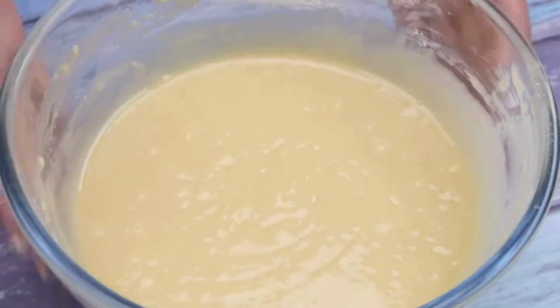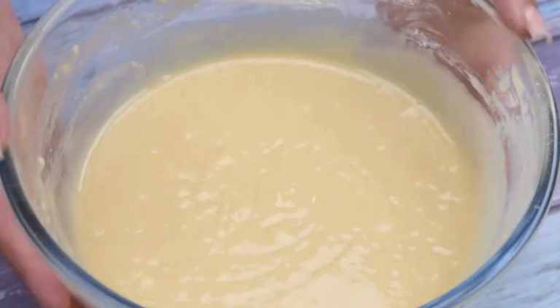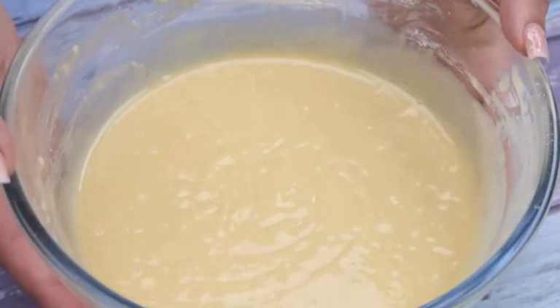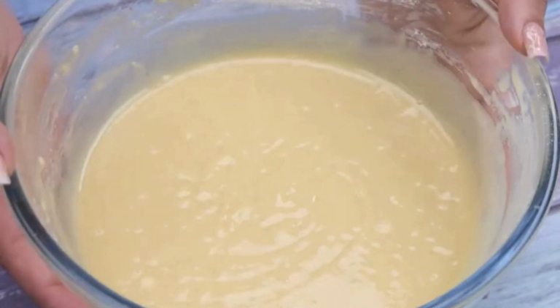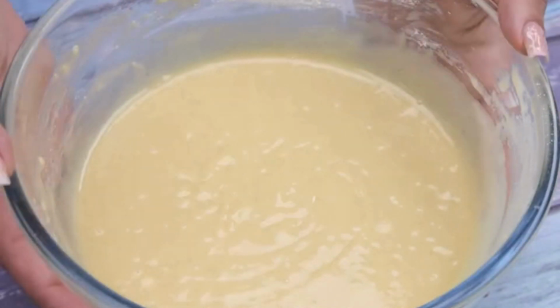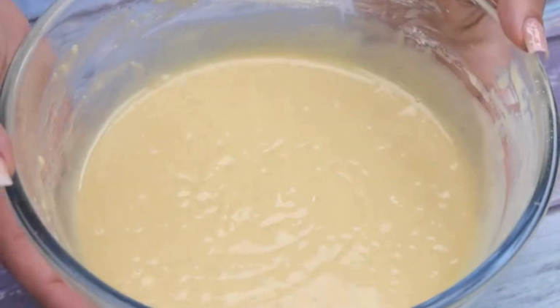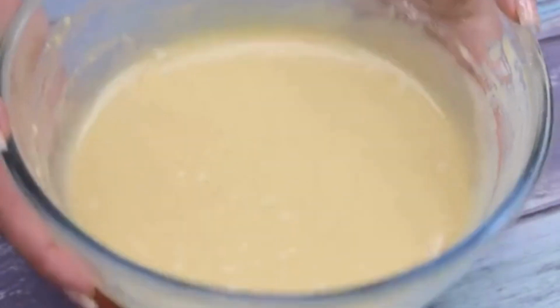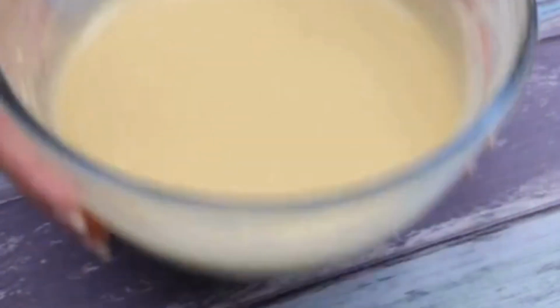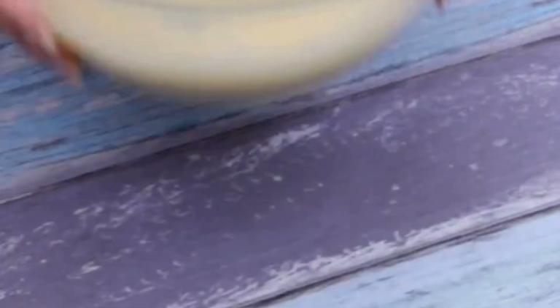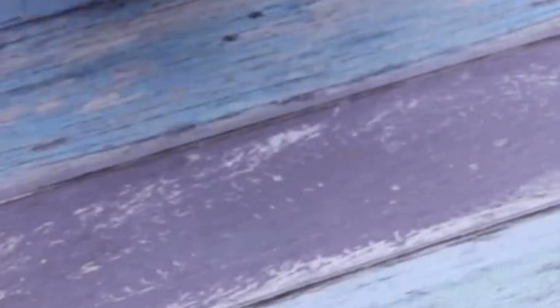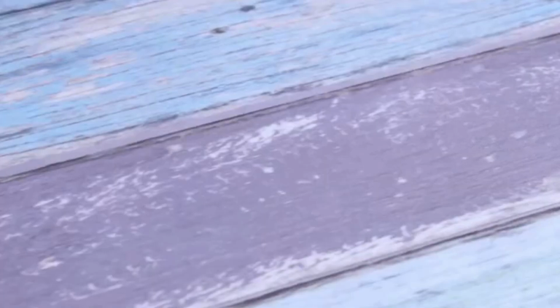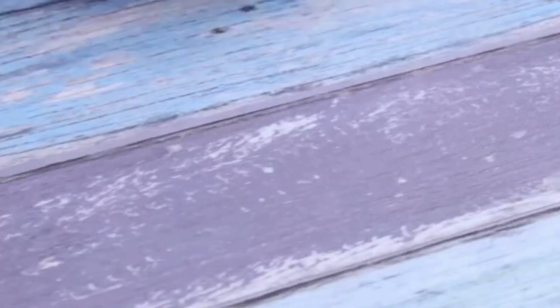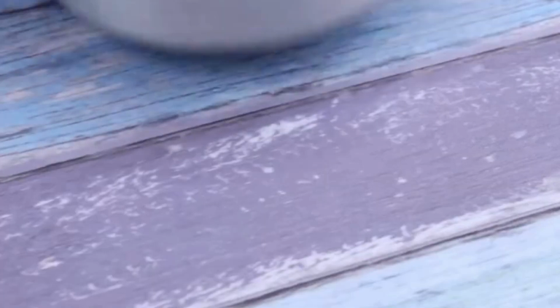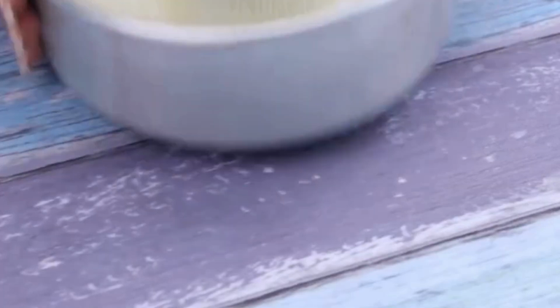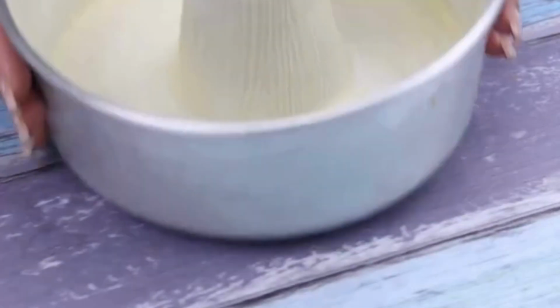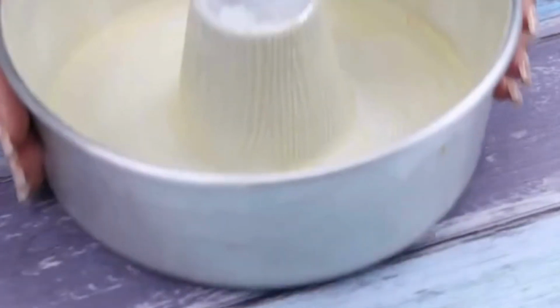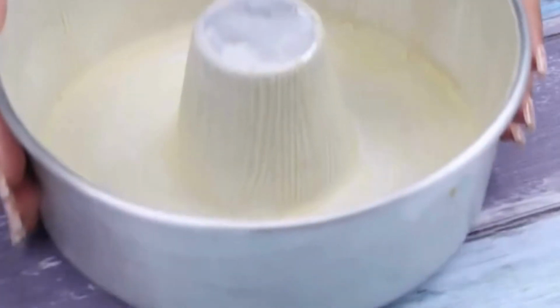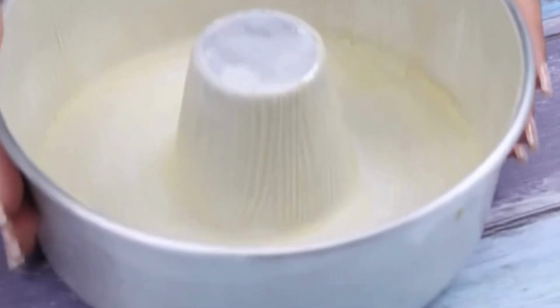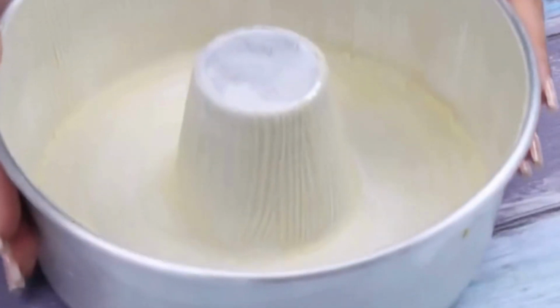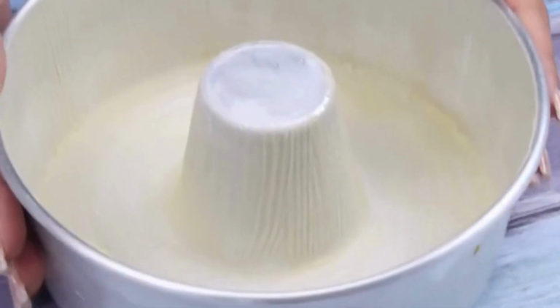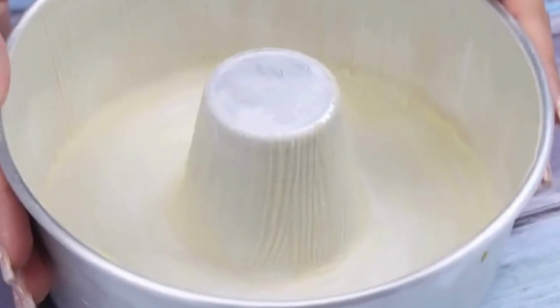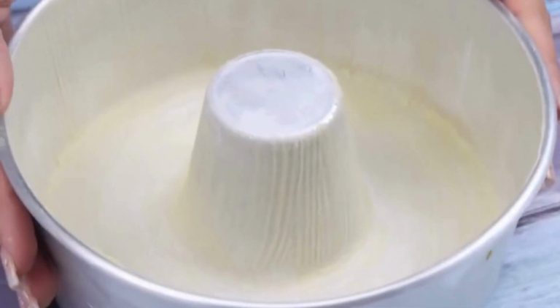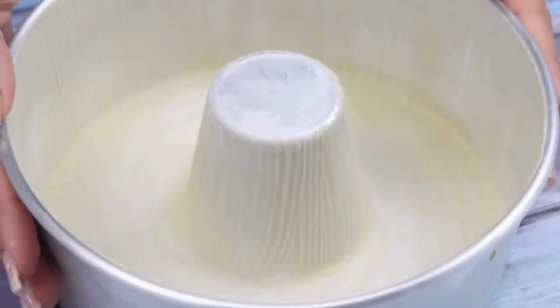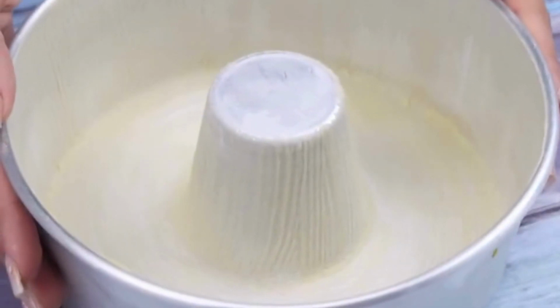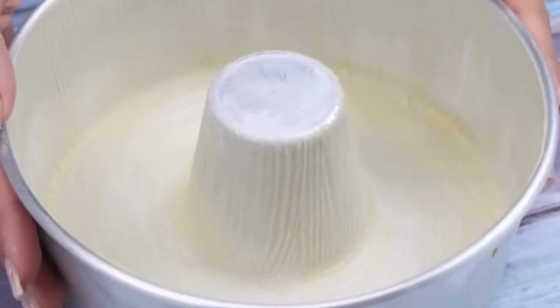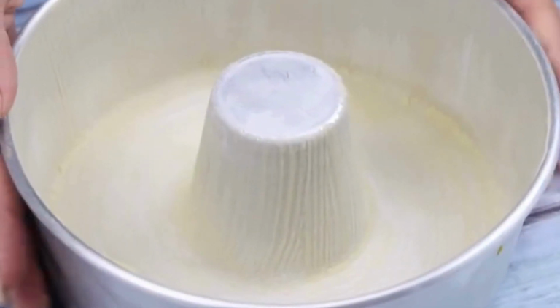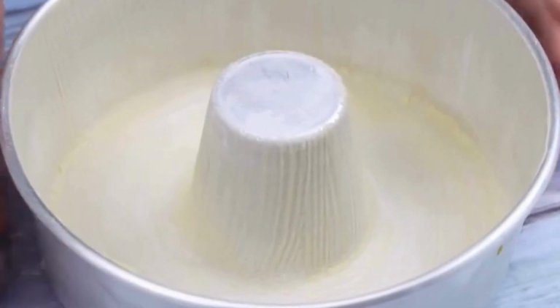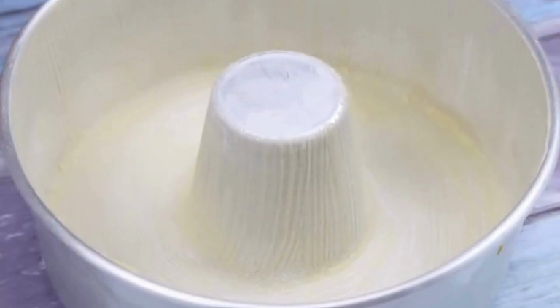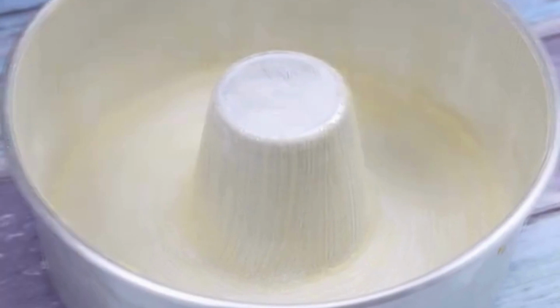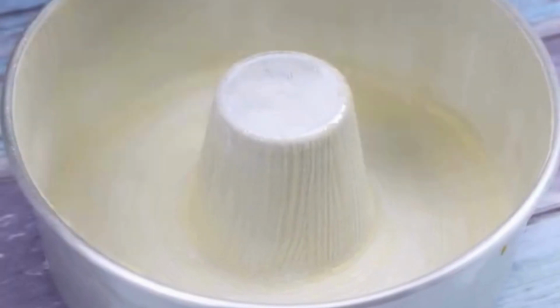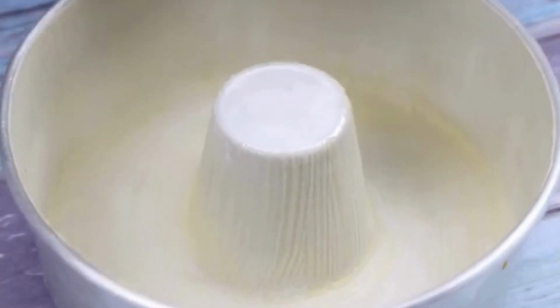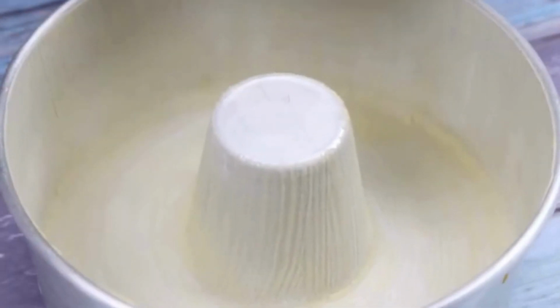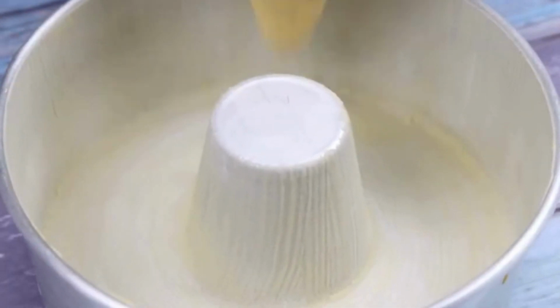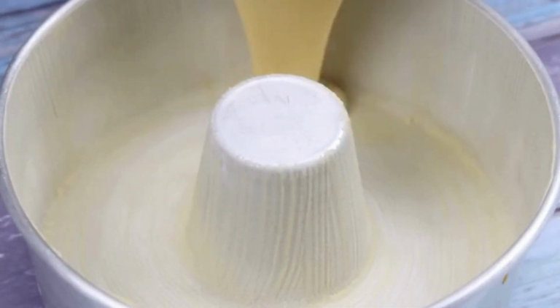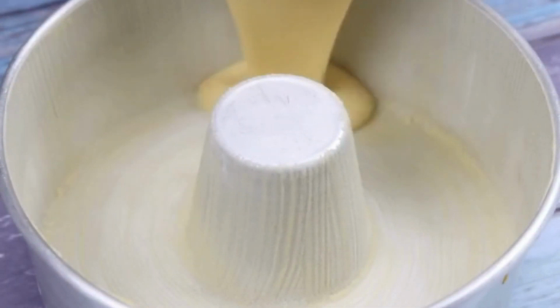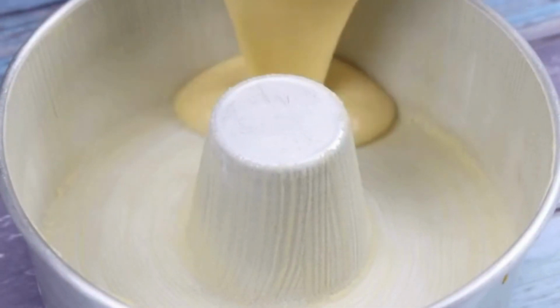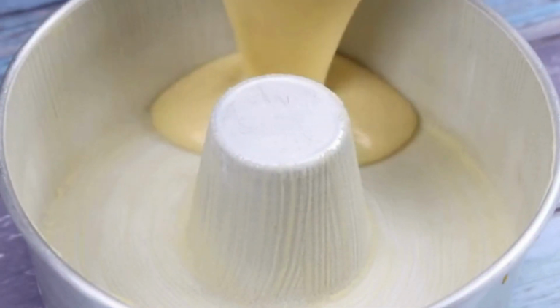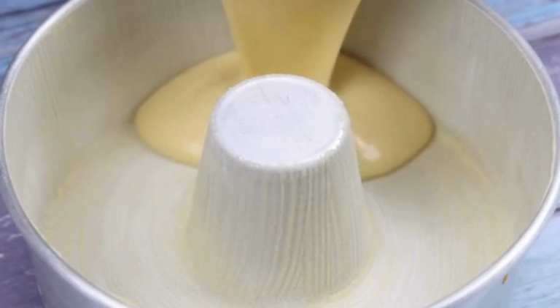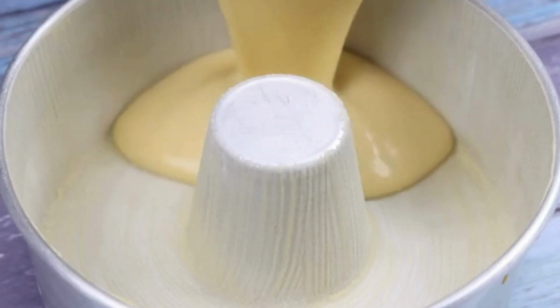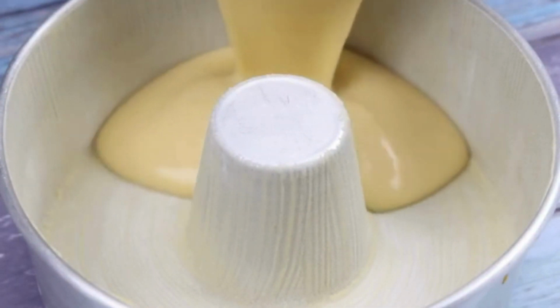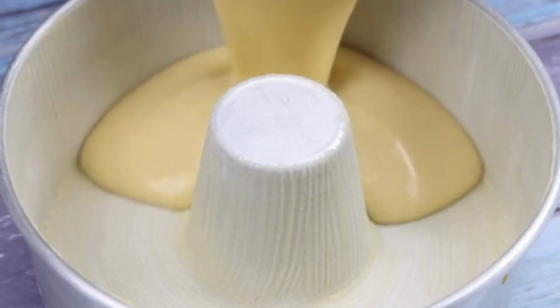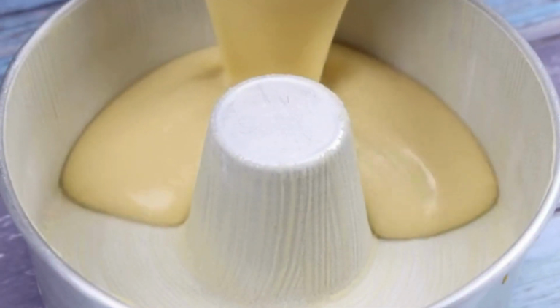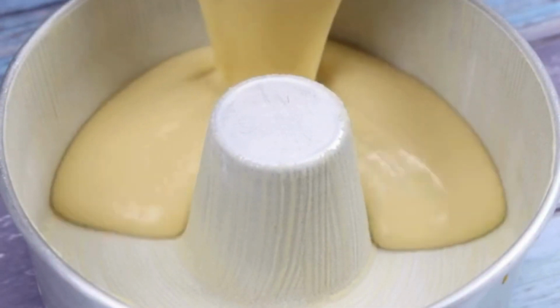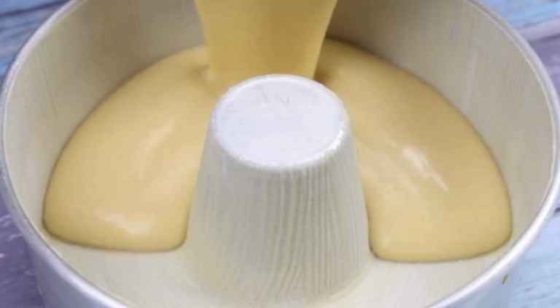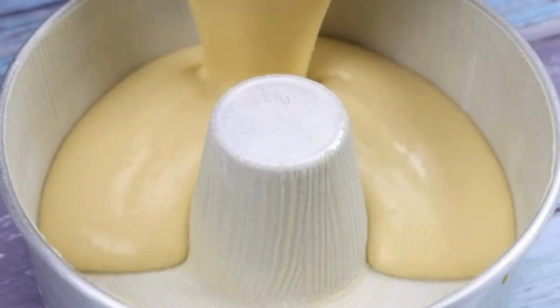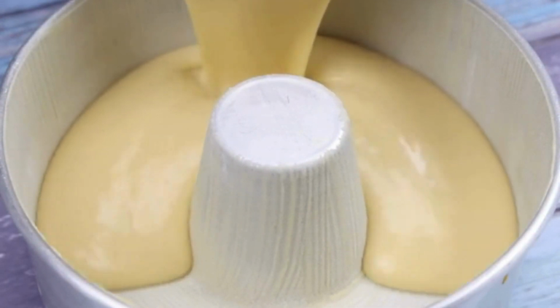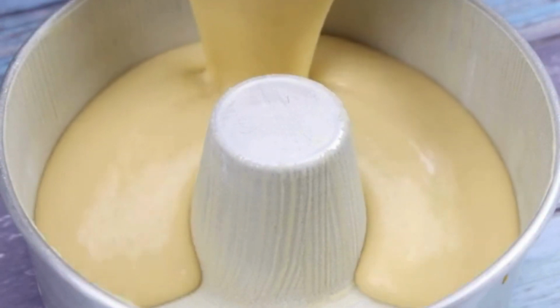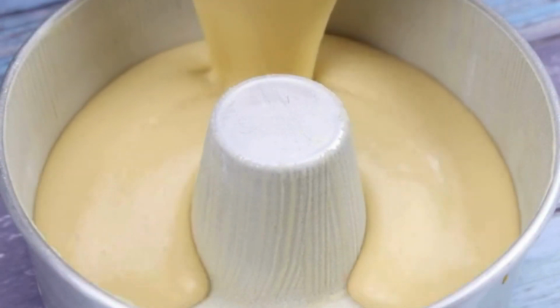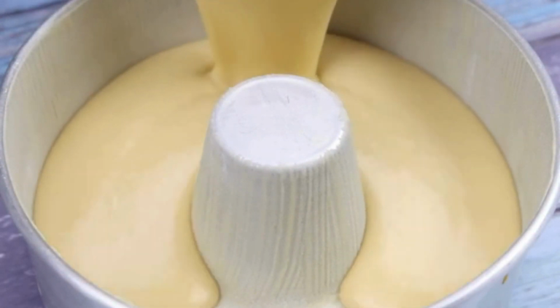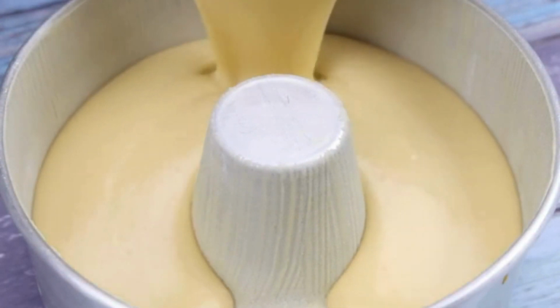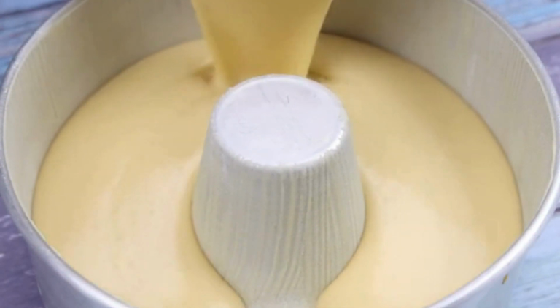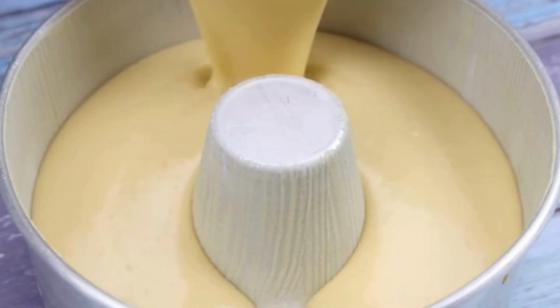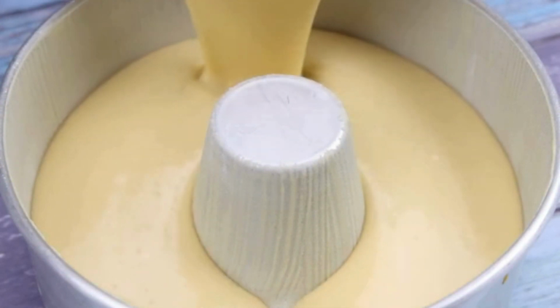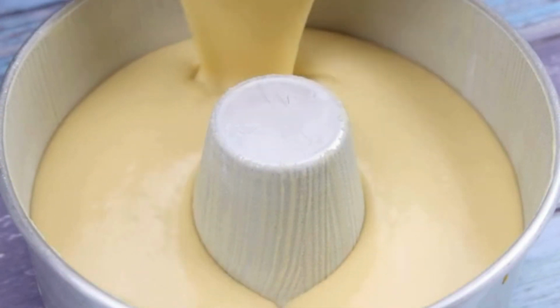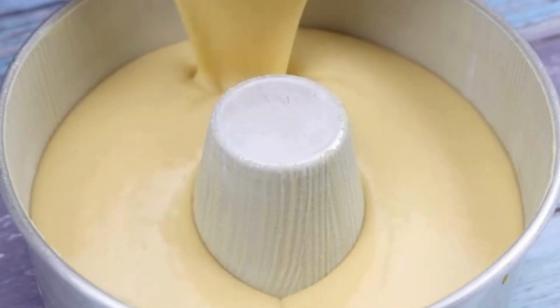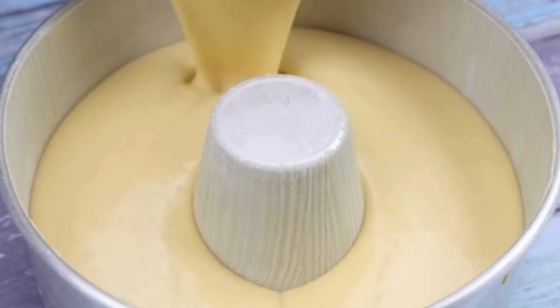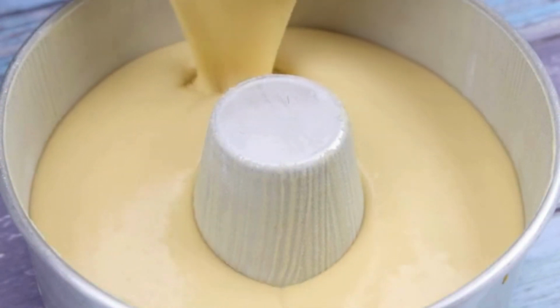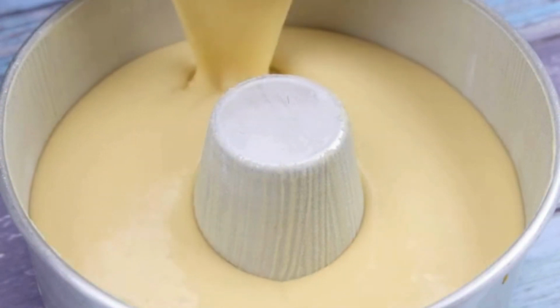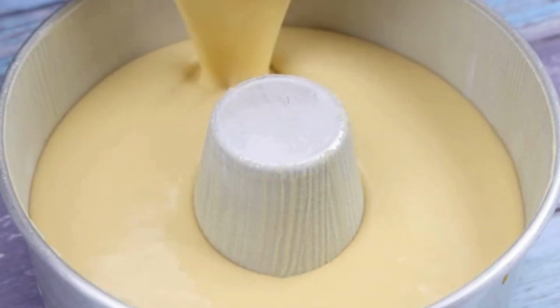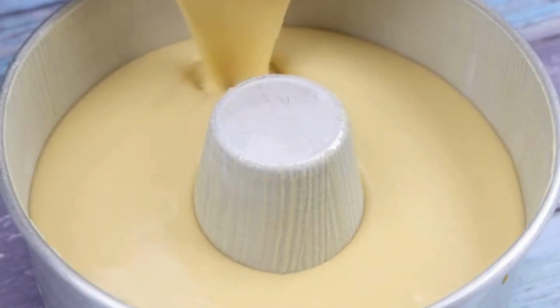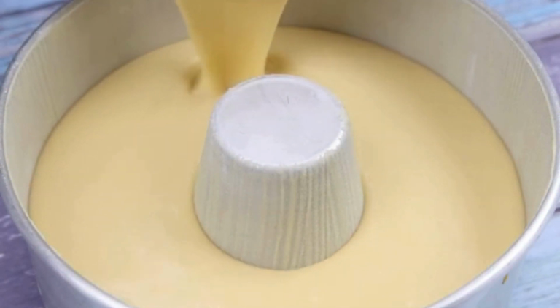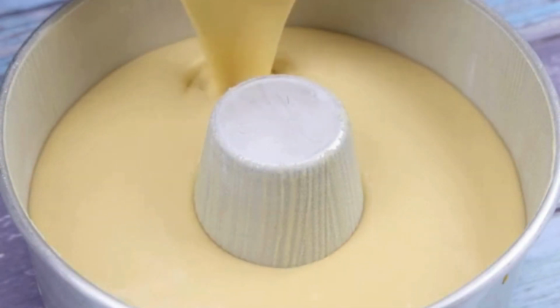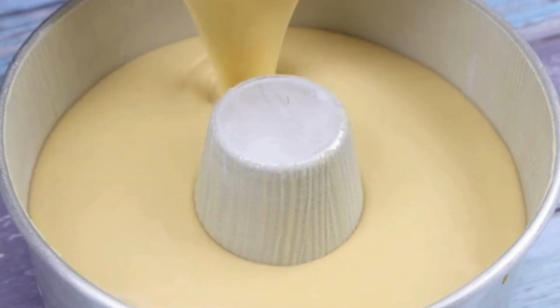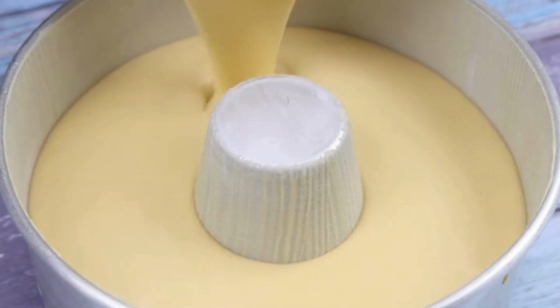Now, I will add our dough in a container greased with butter and wheat flour, then I will bake for 40 minutes at 180 degrees.